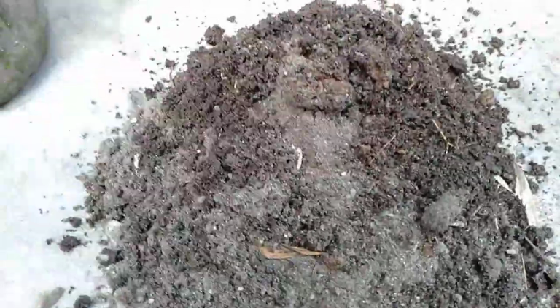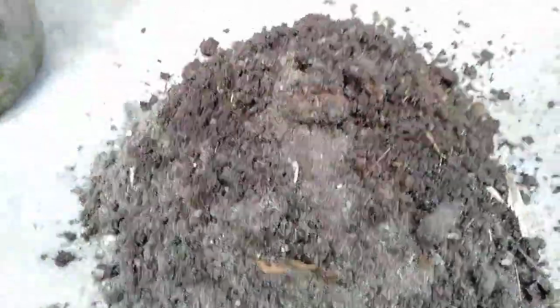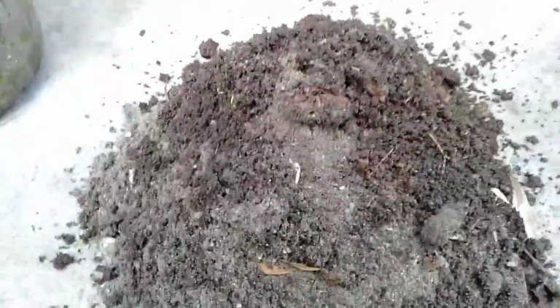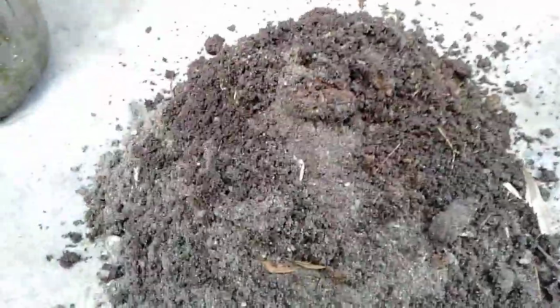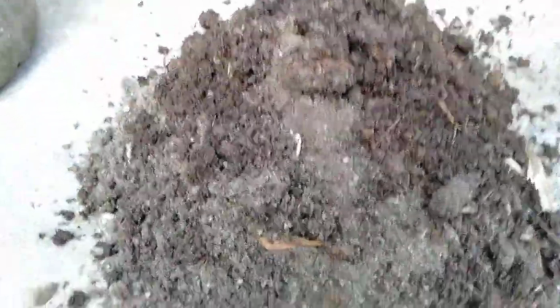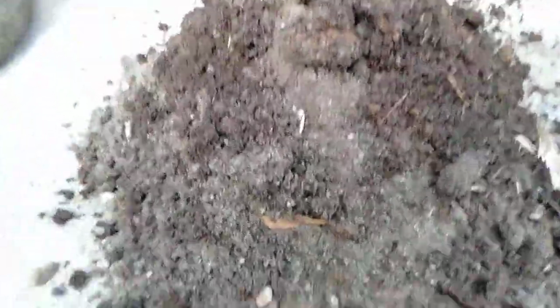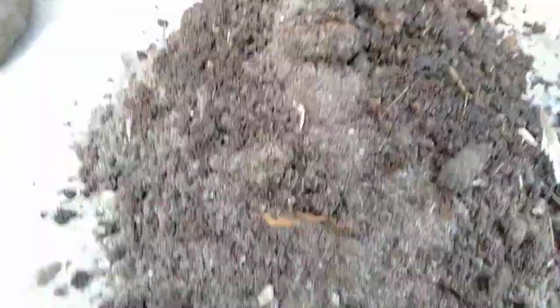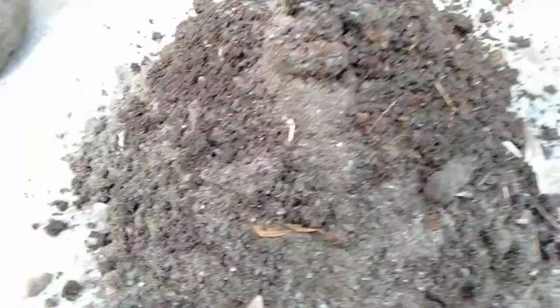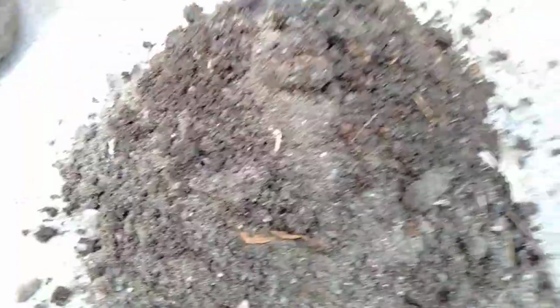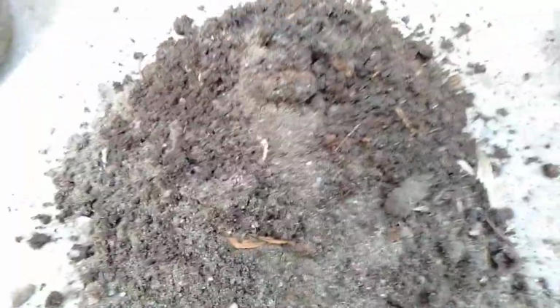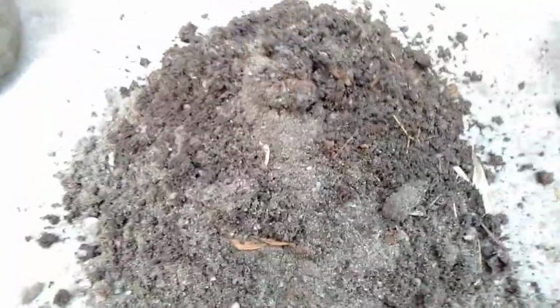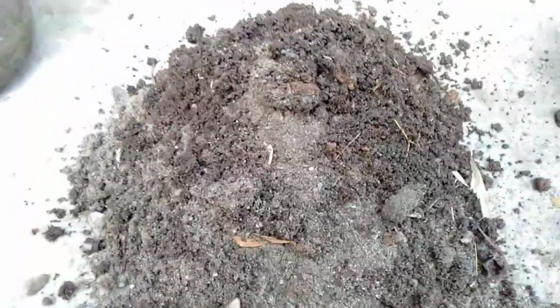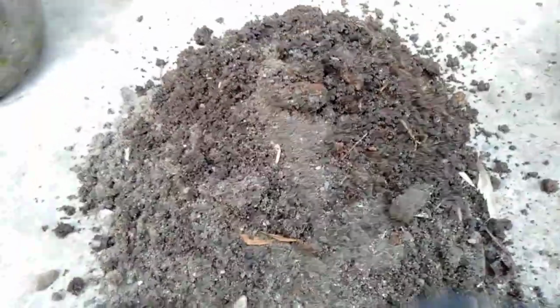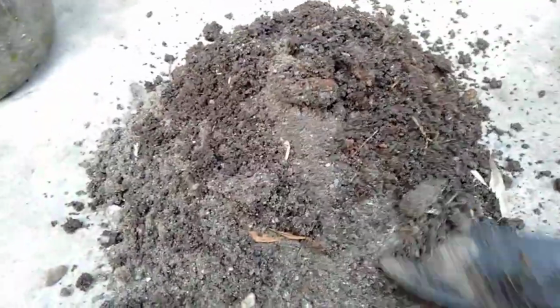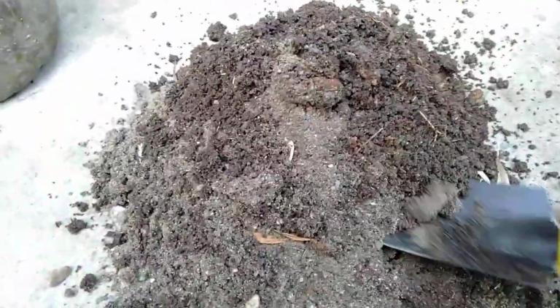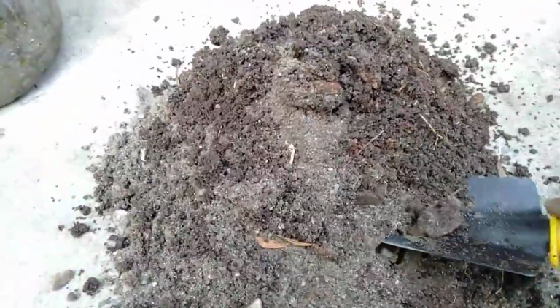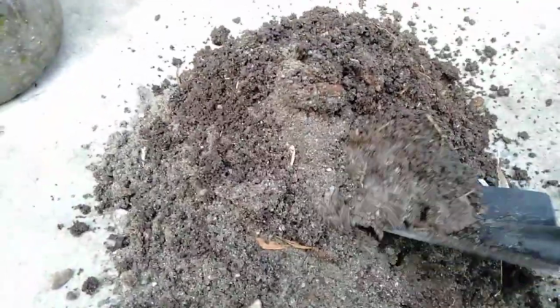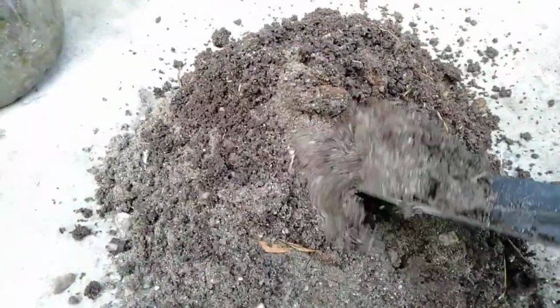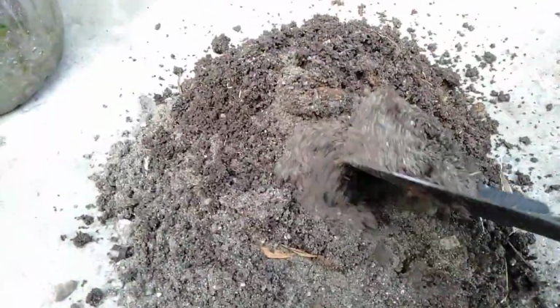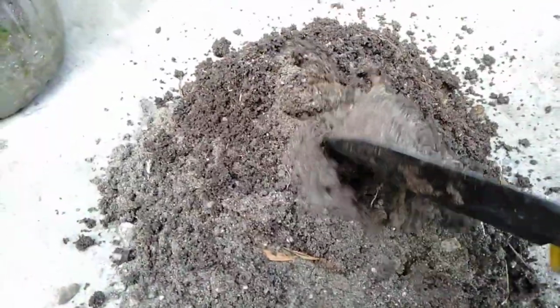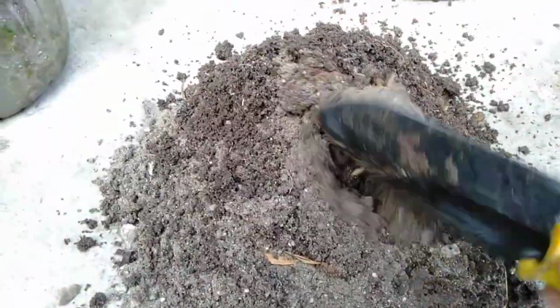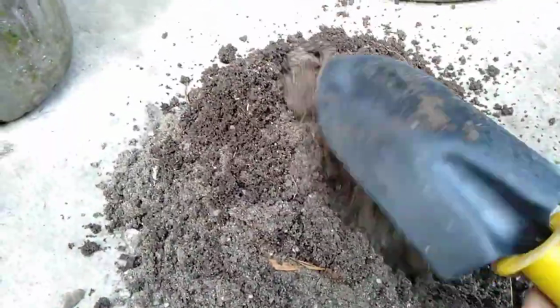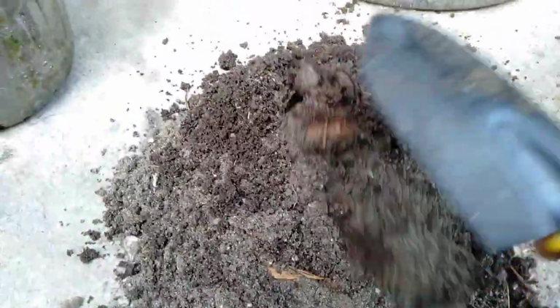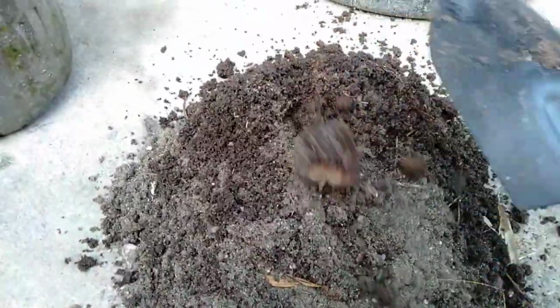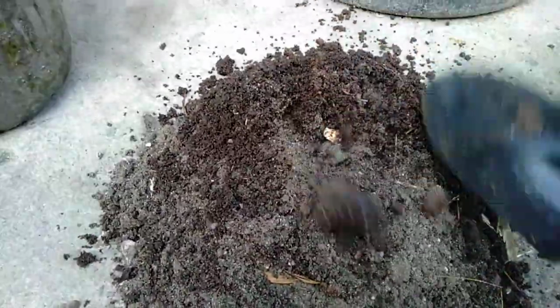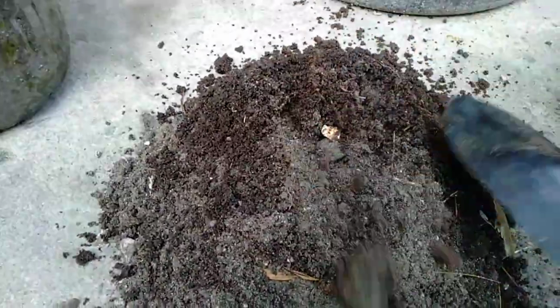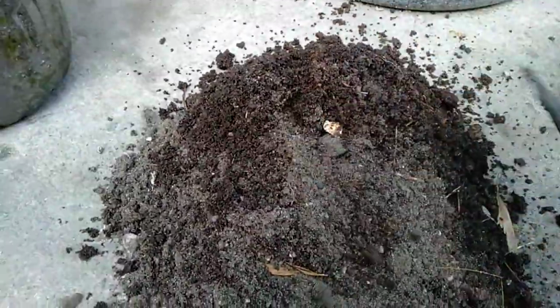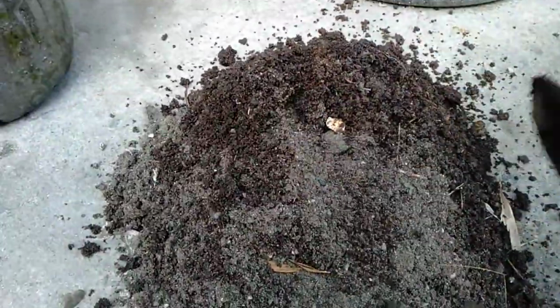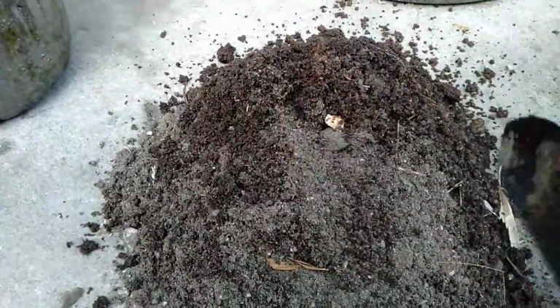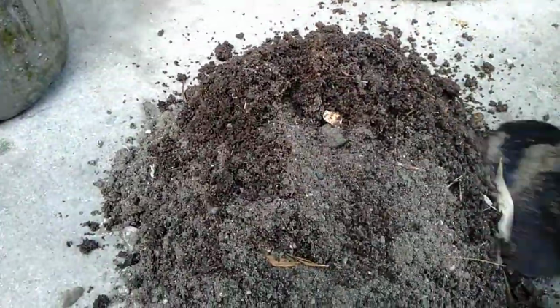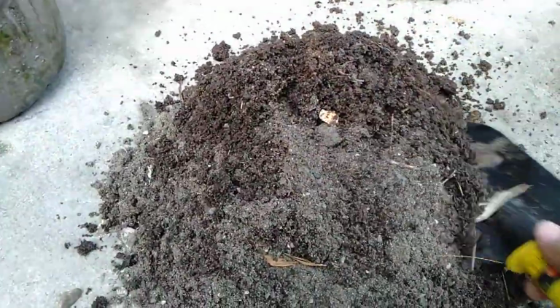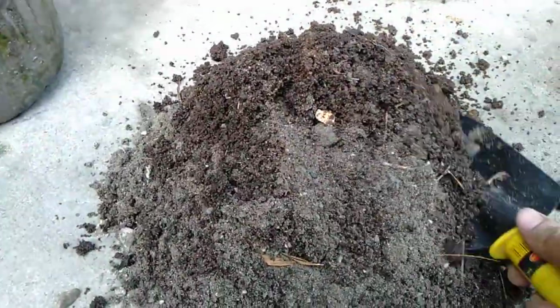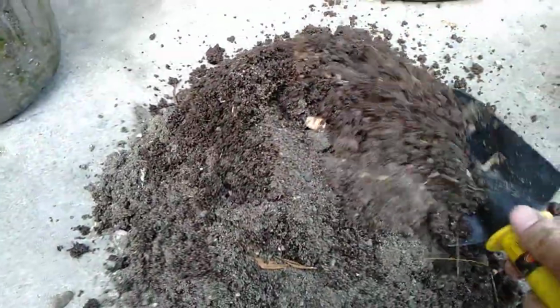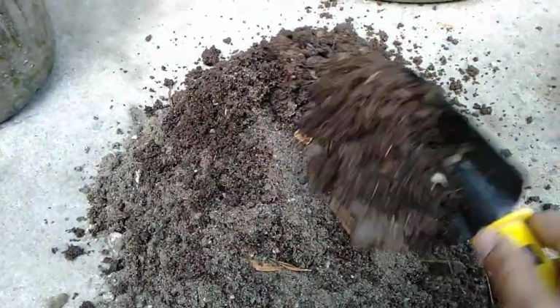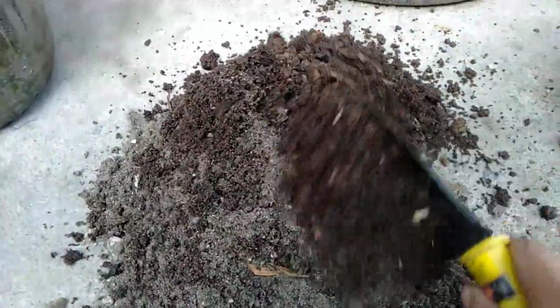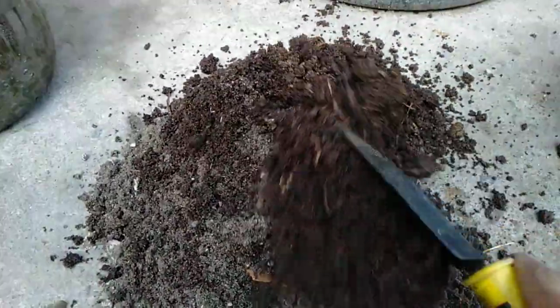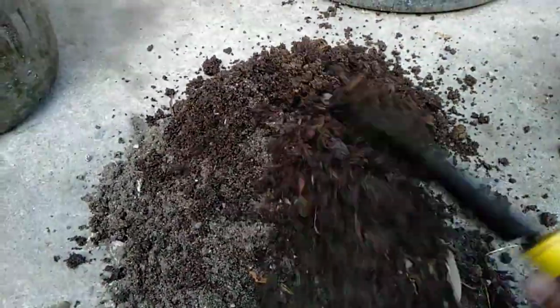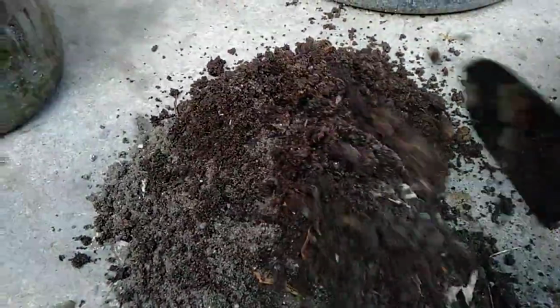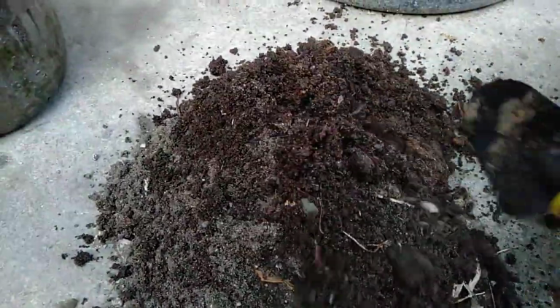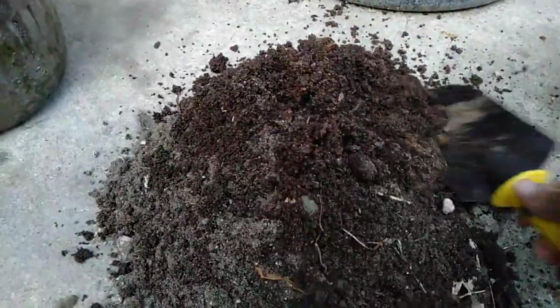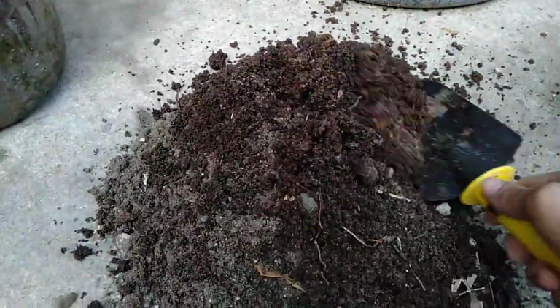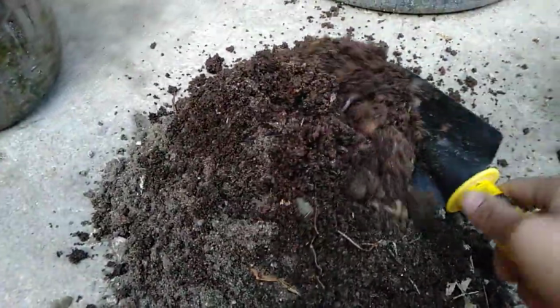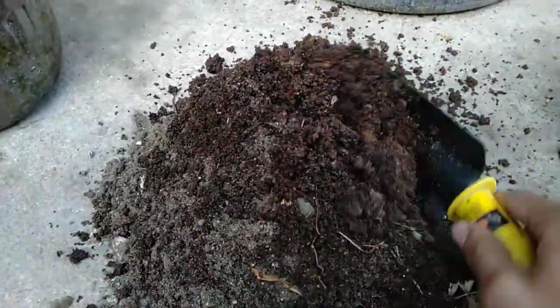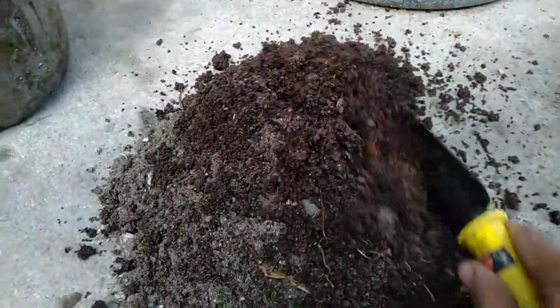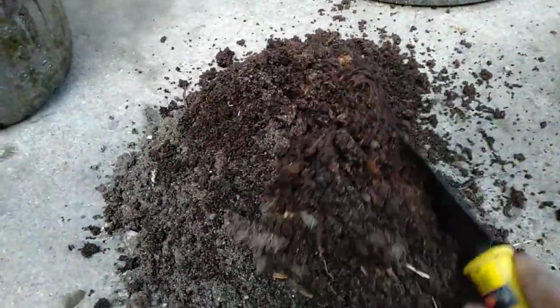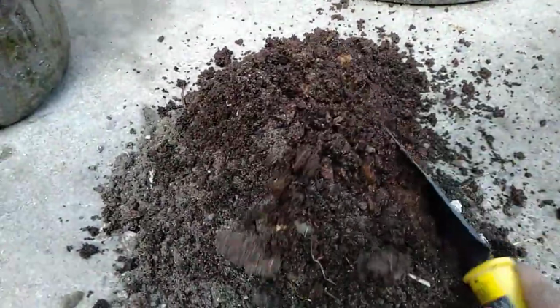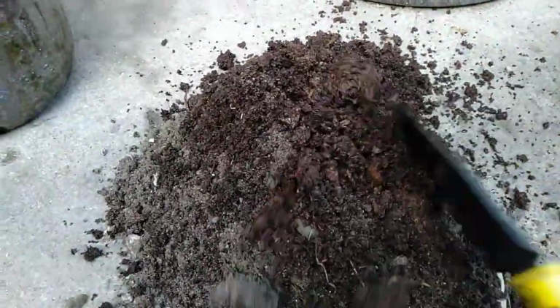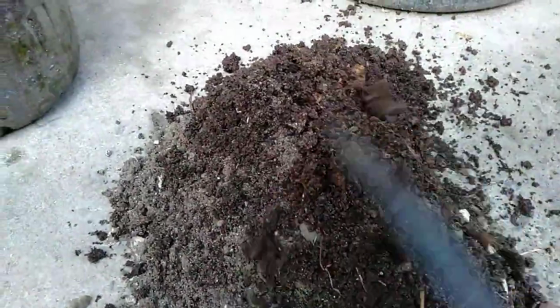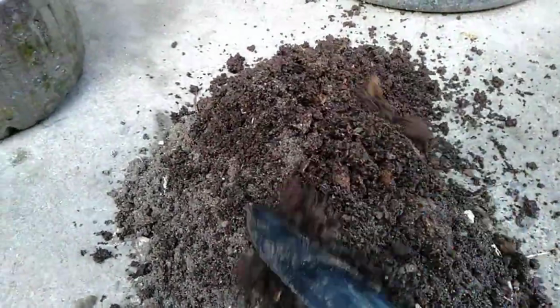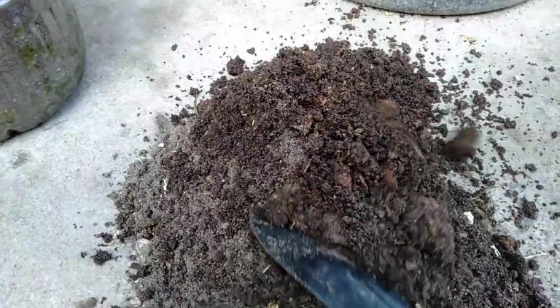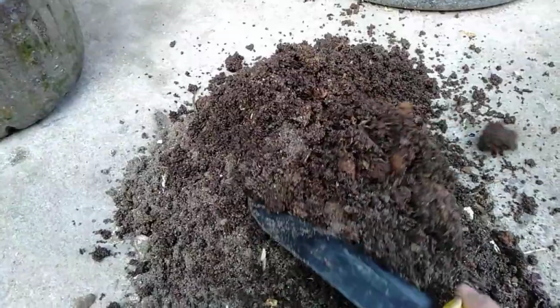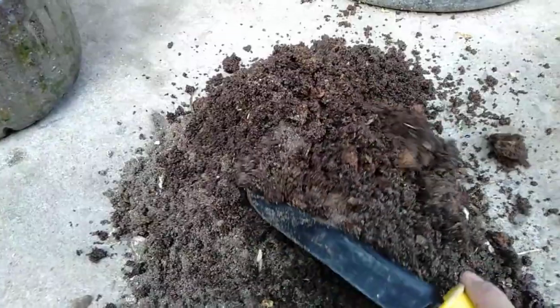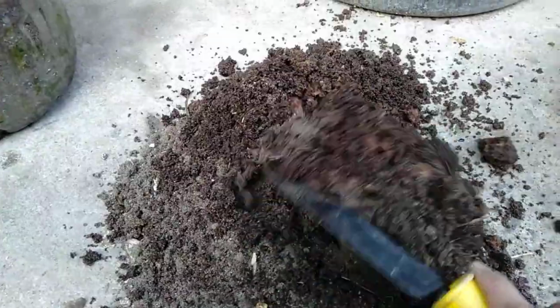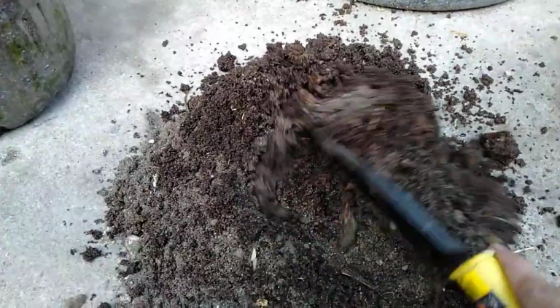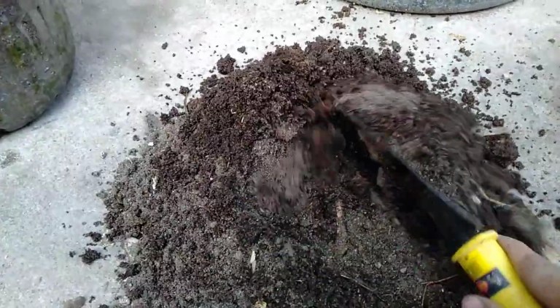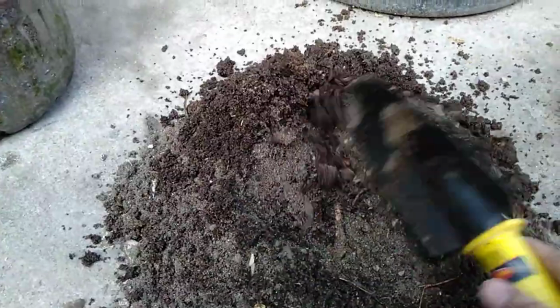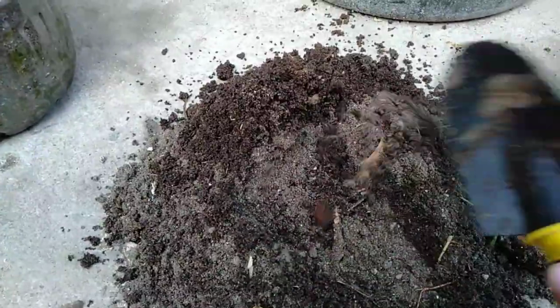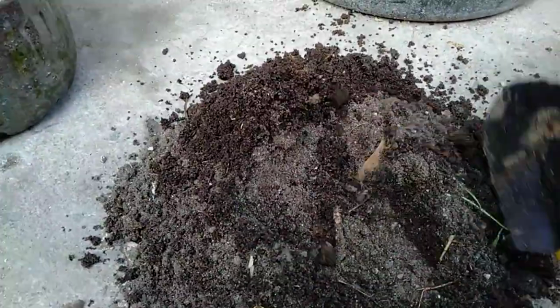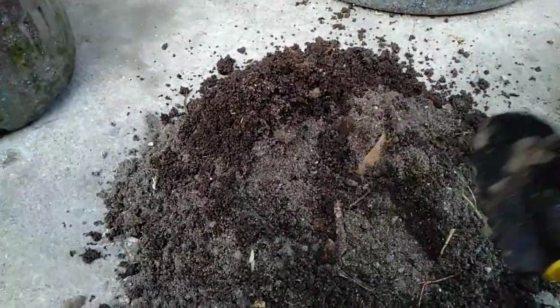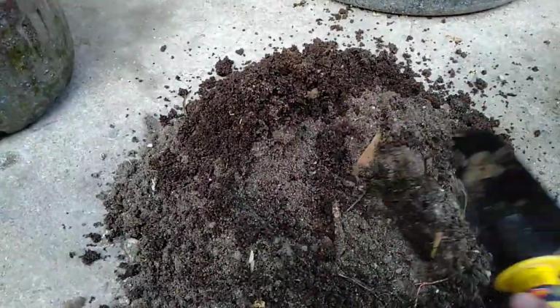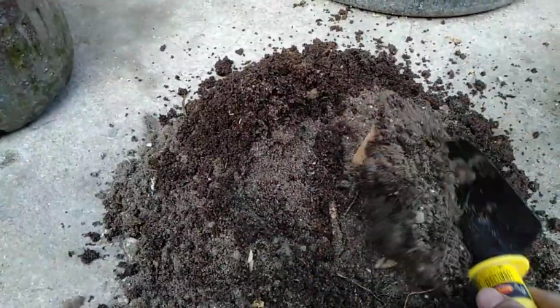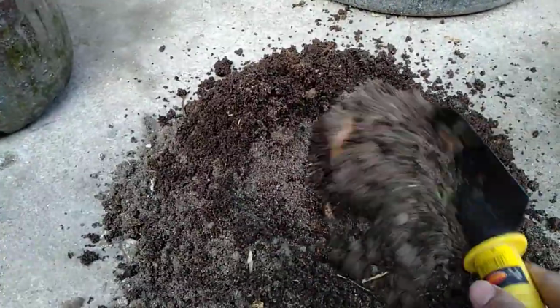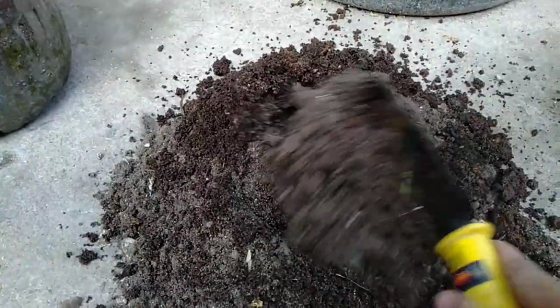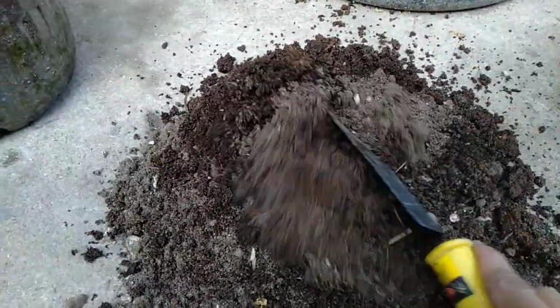Here's my mixture — worm casting, as you can see, with some sand, stone, and soil.